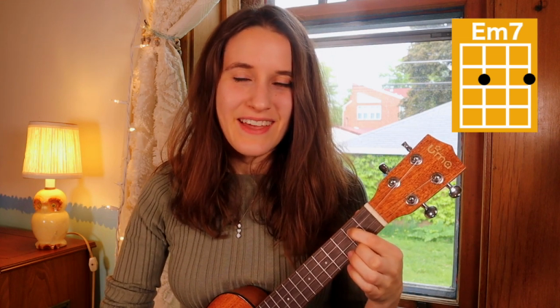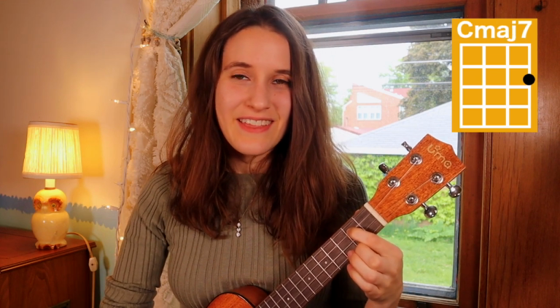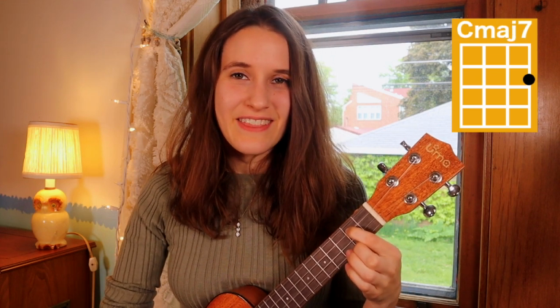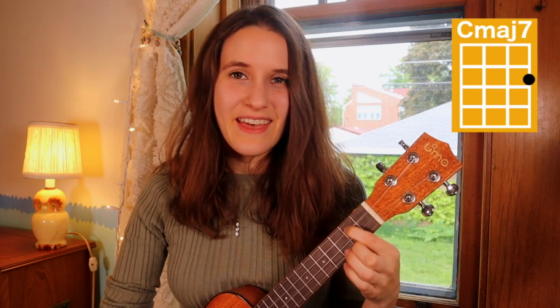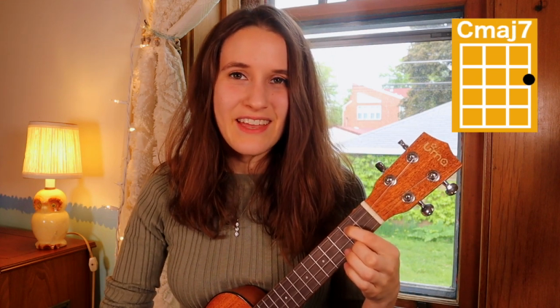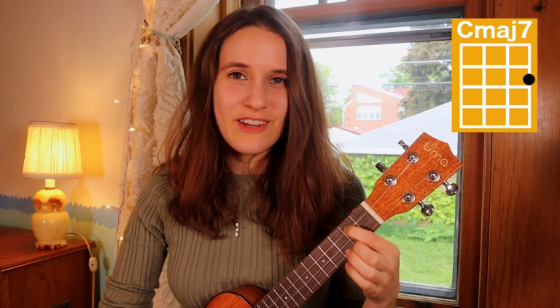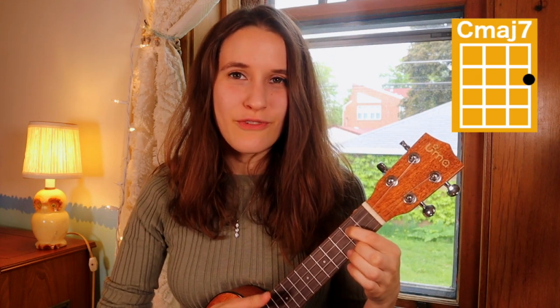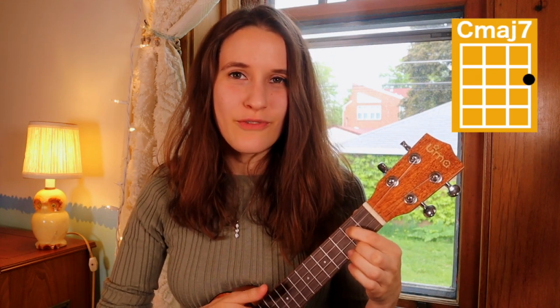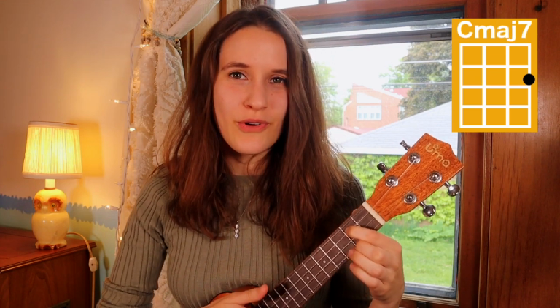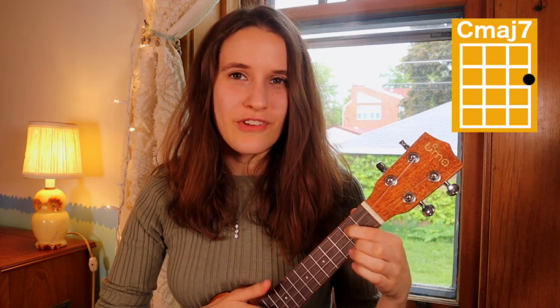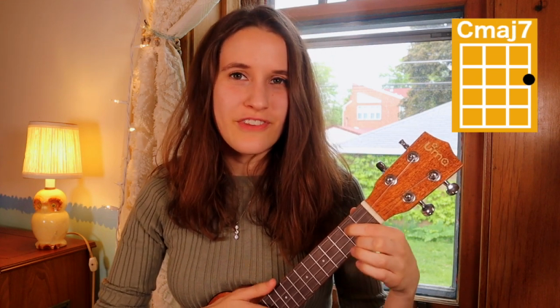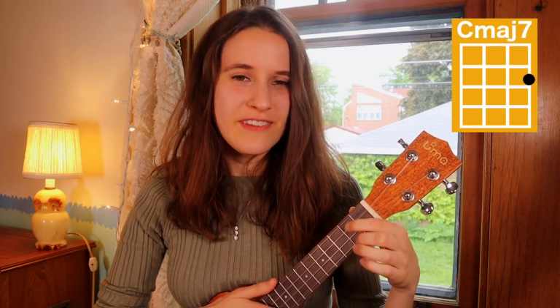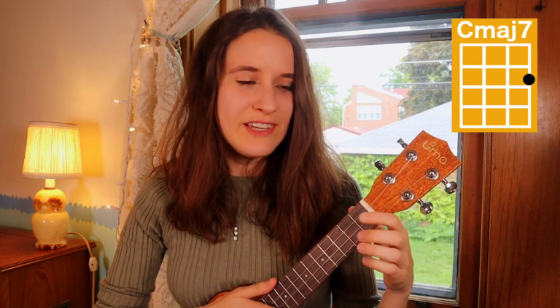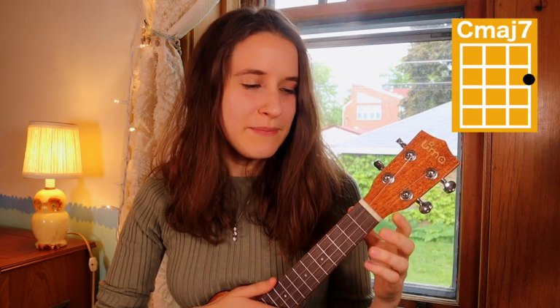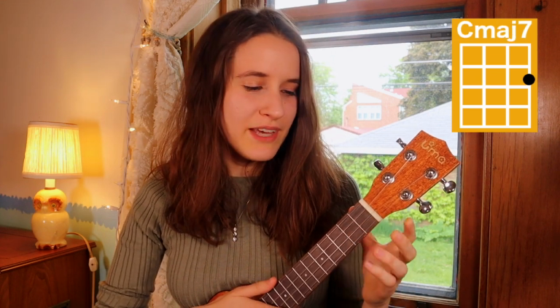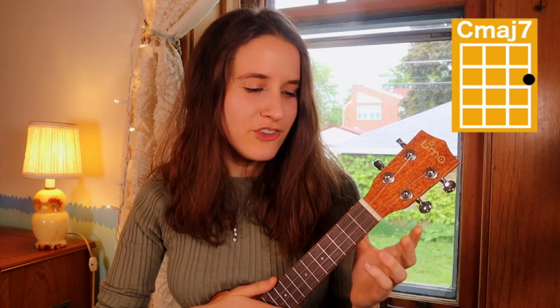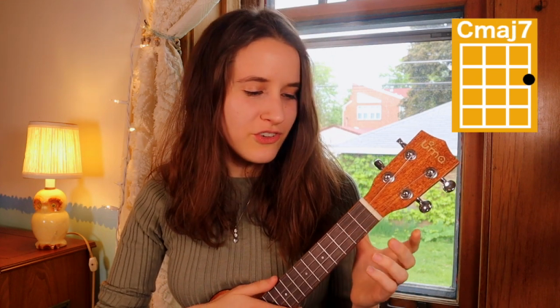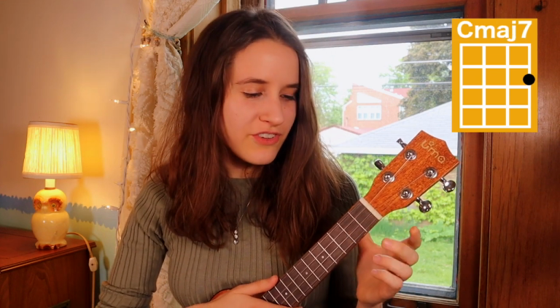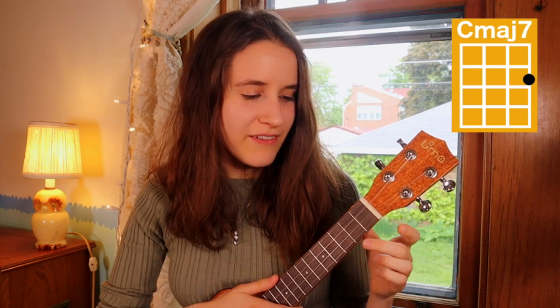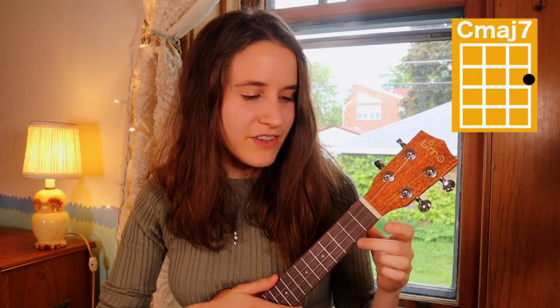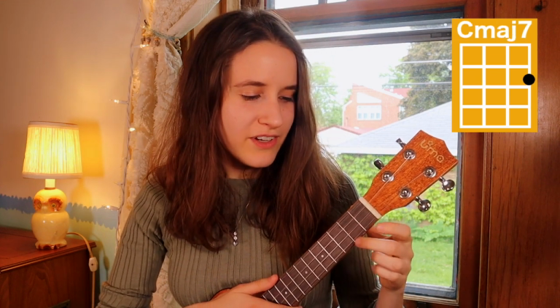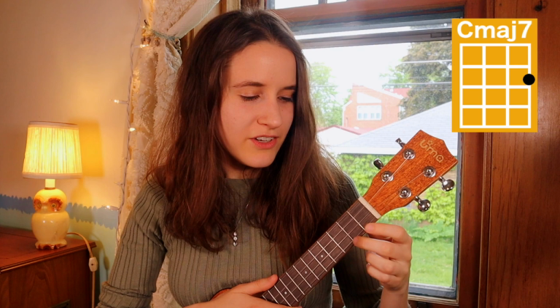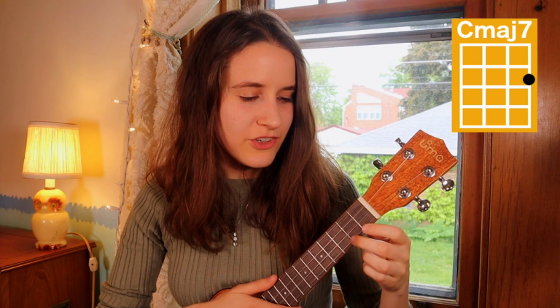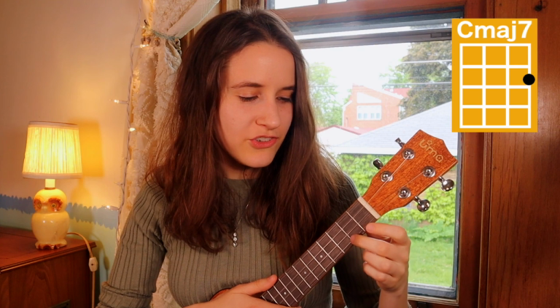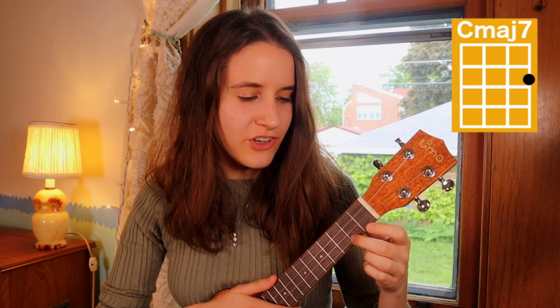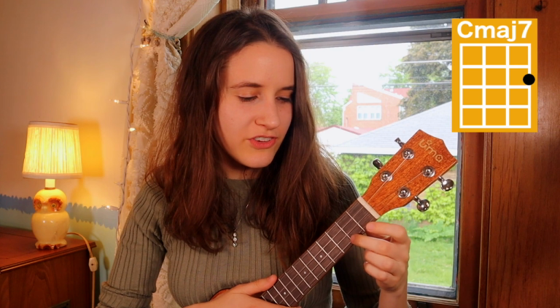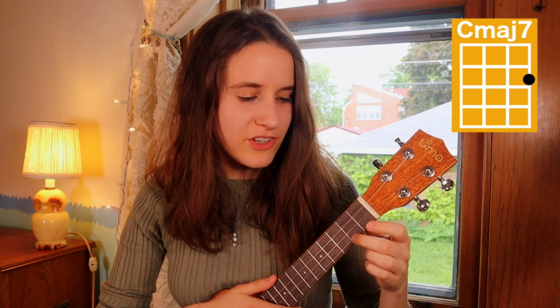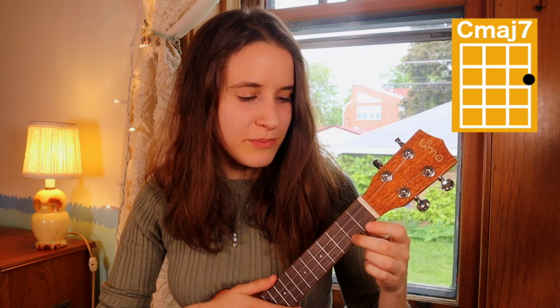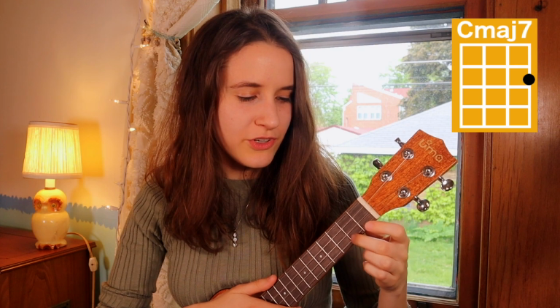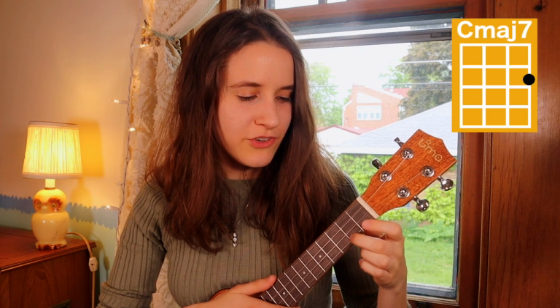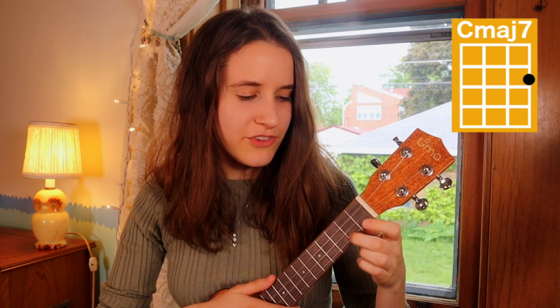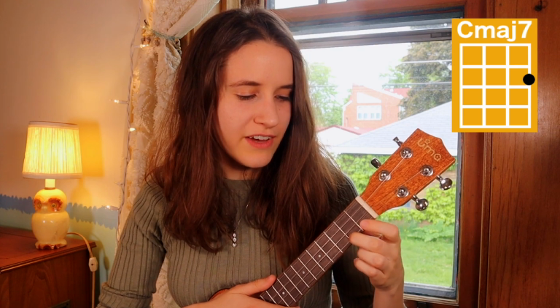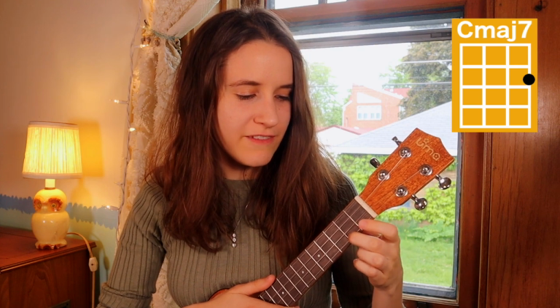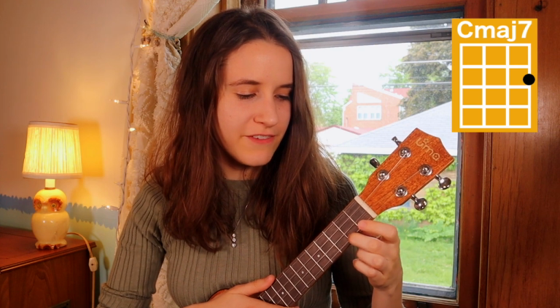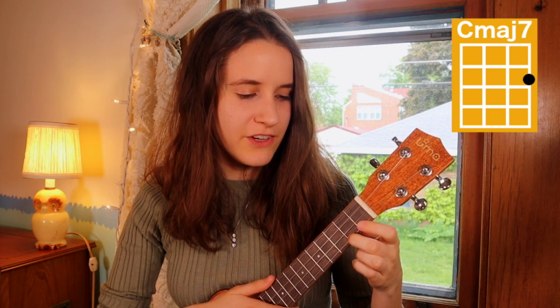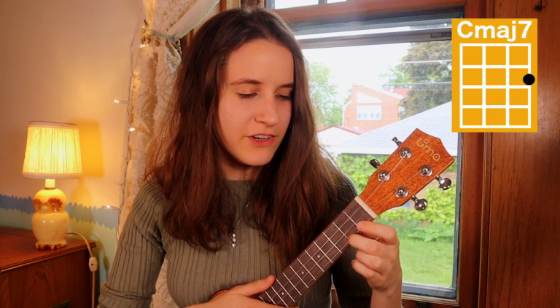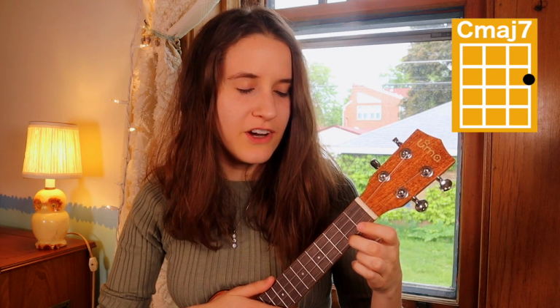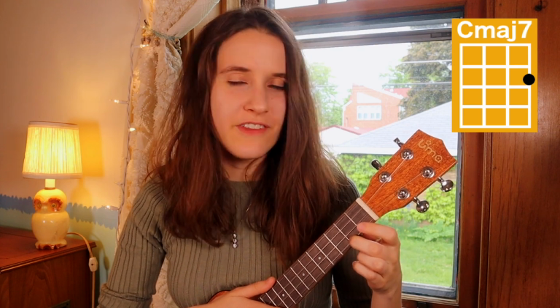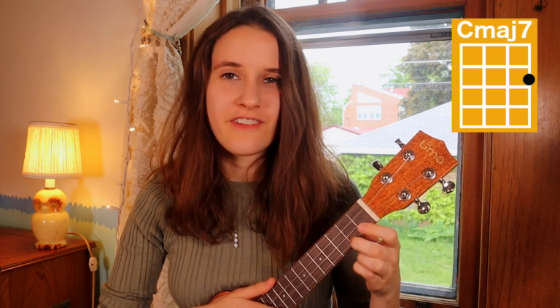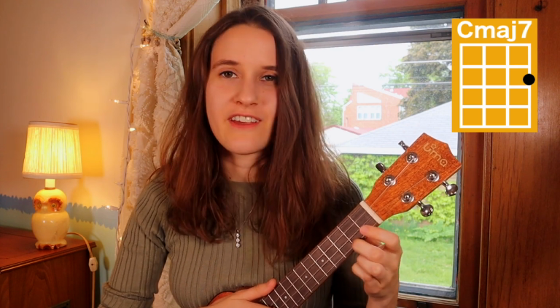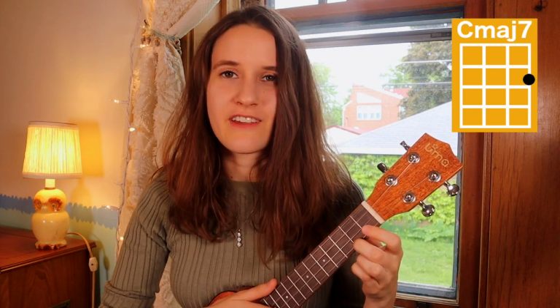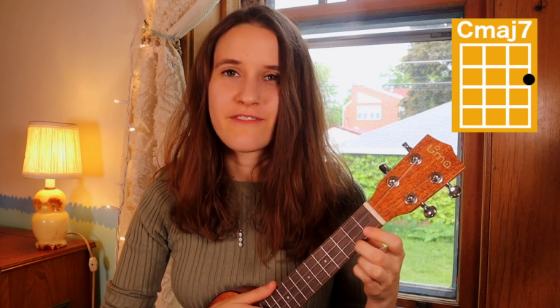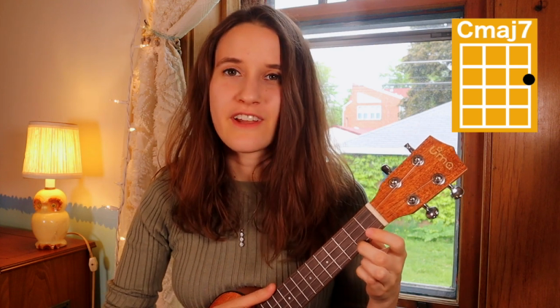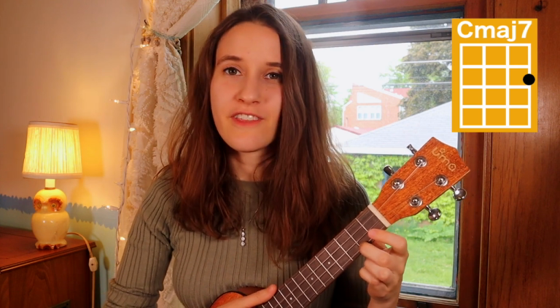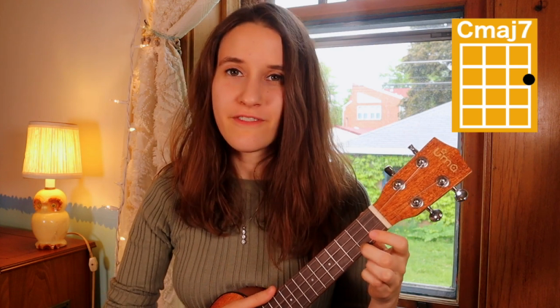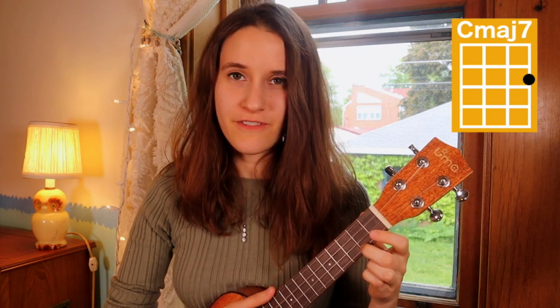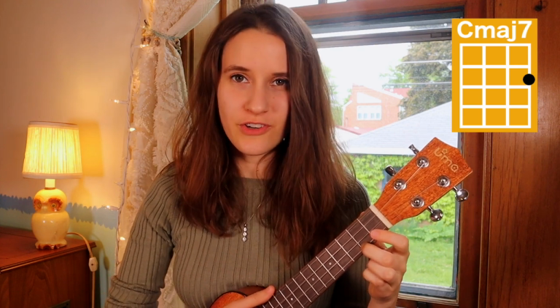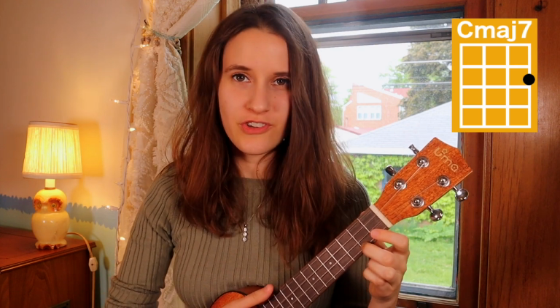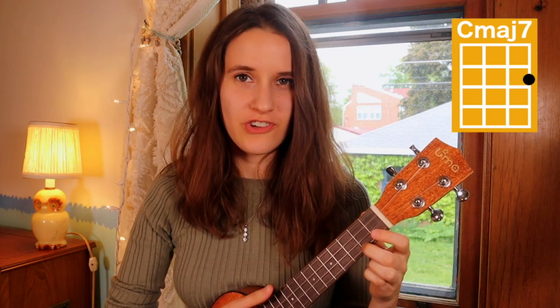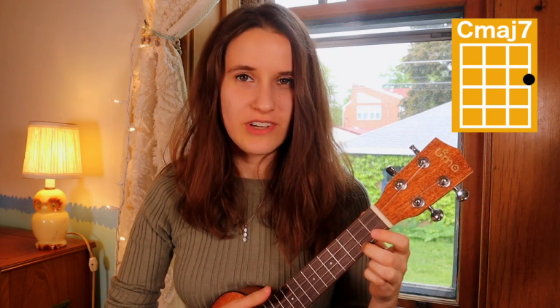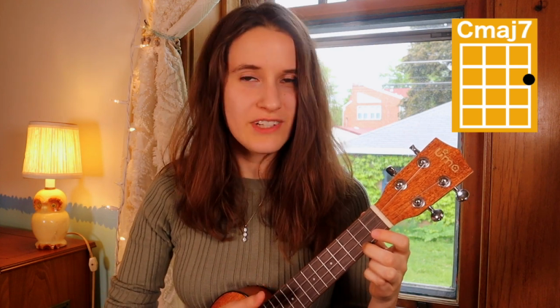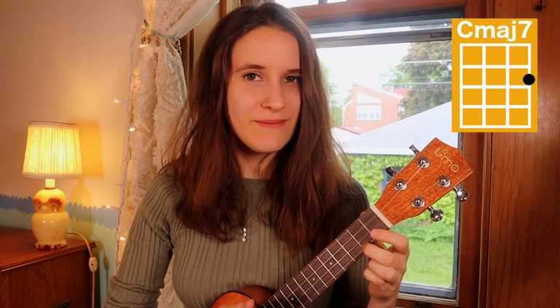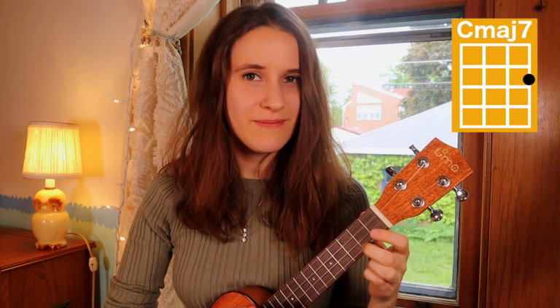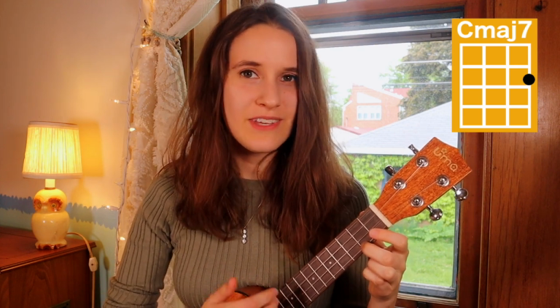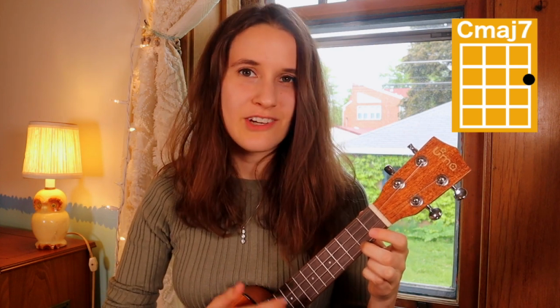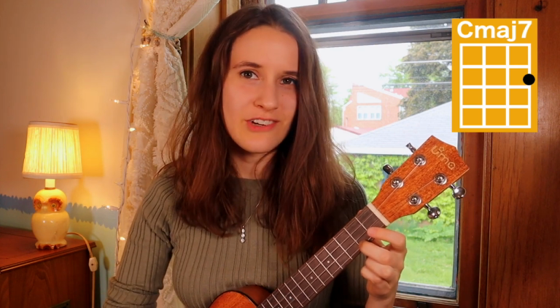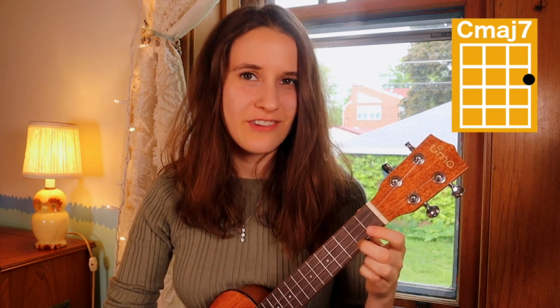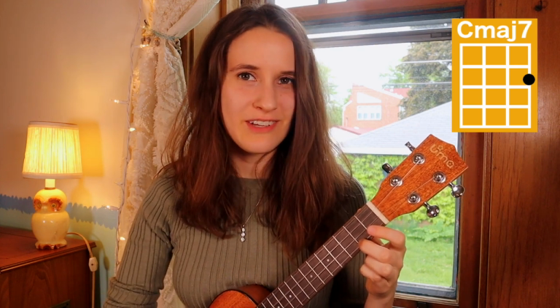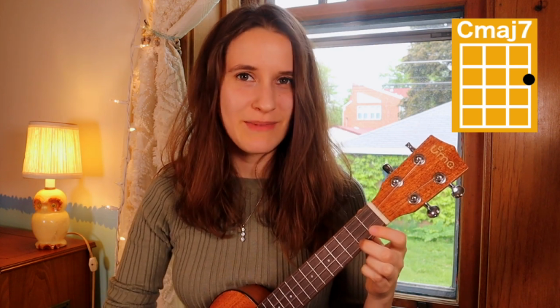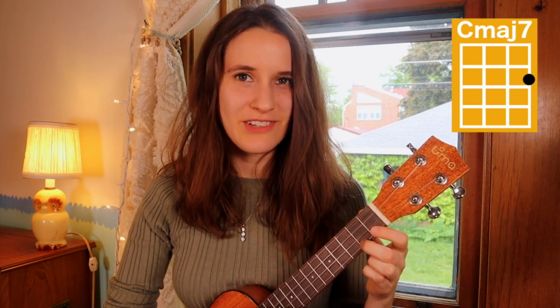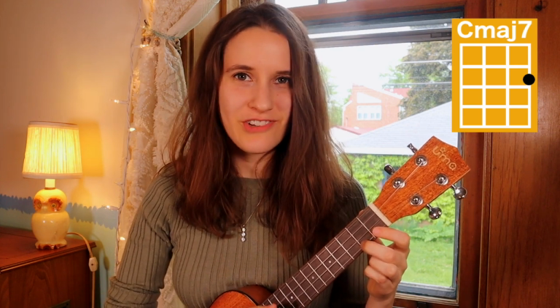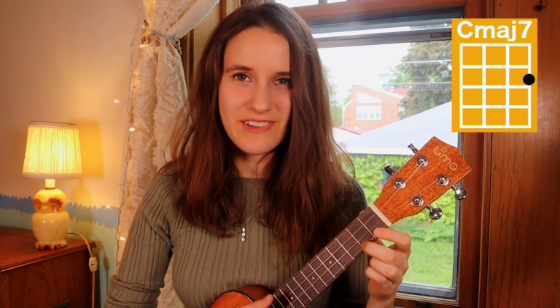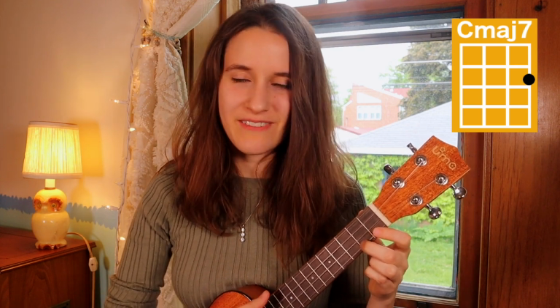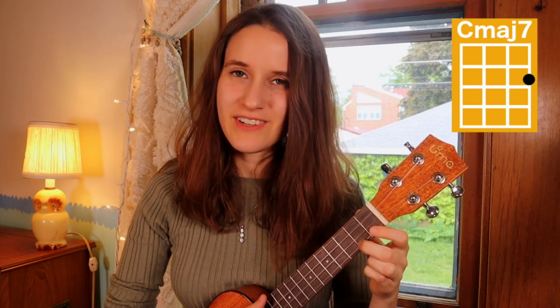Then for C major 7, you're just gonna put your second finger on the second fret of the first string. Here's C major 7.